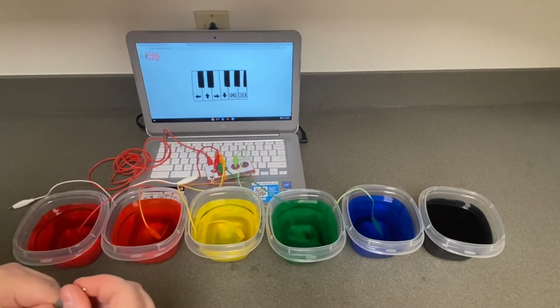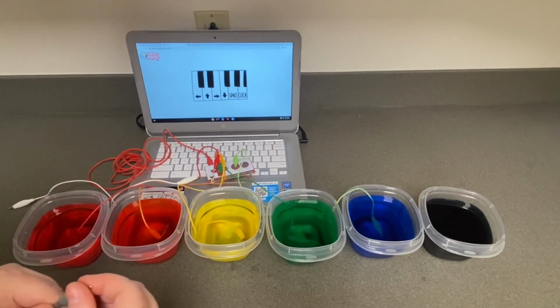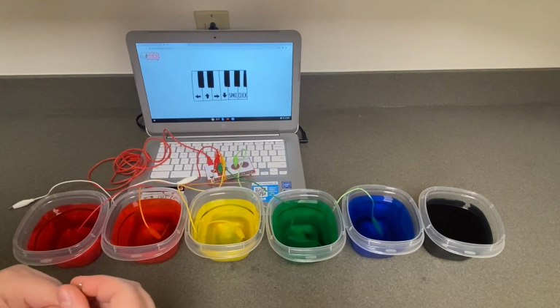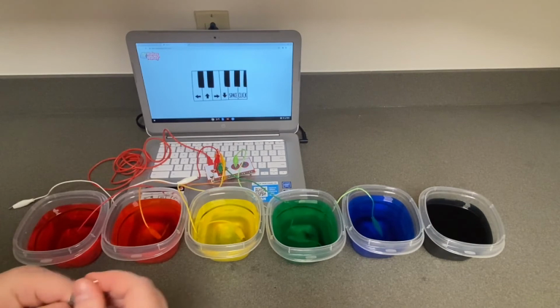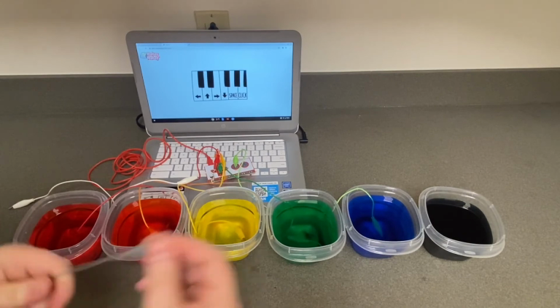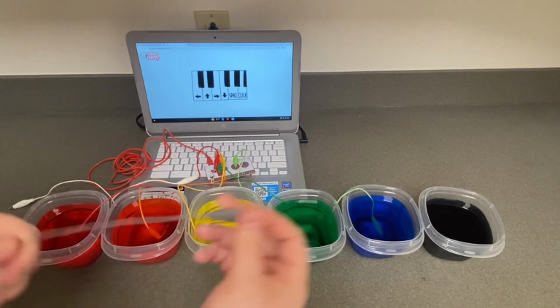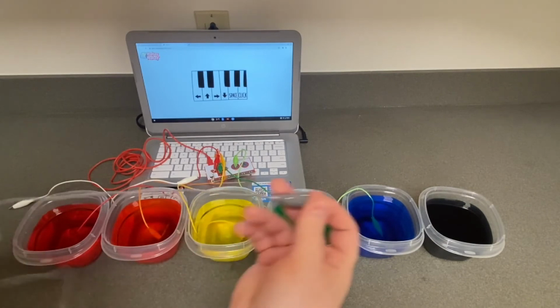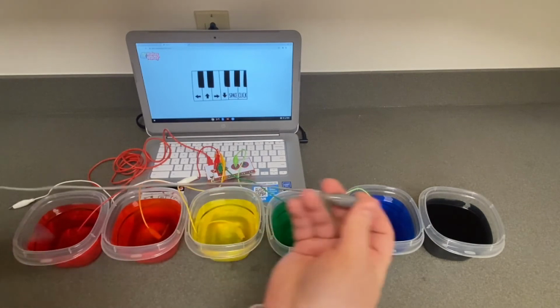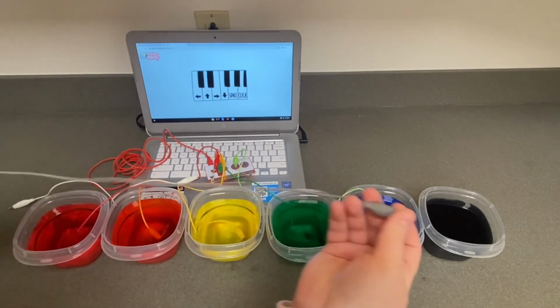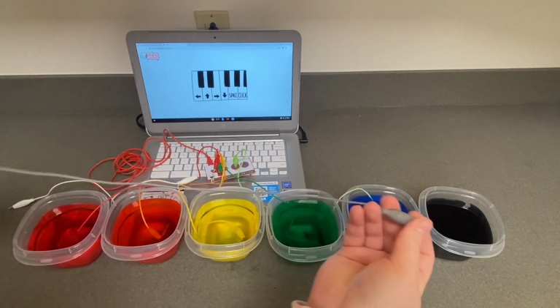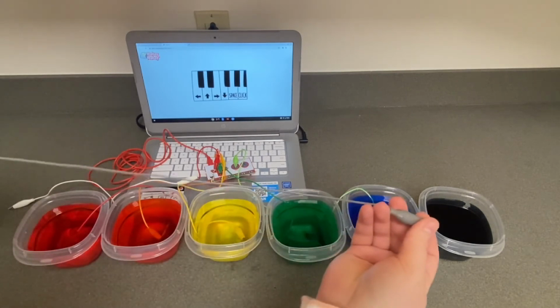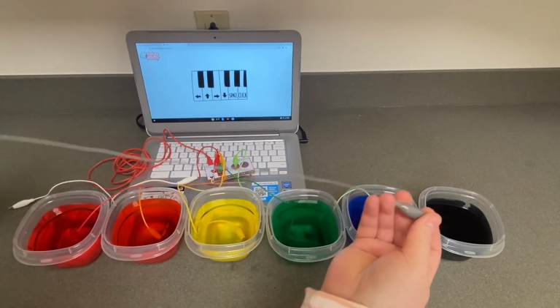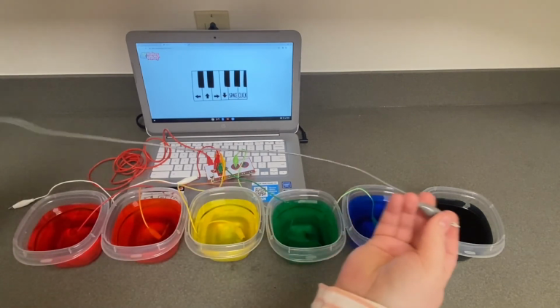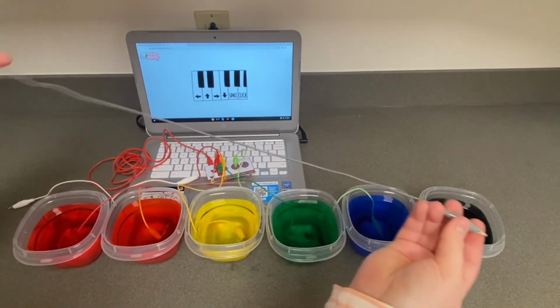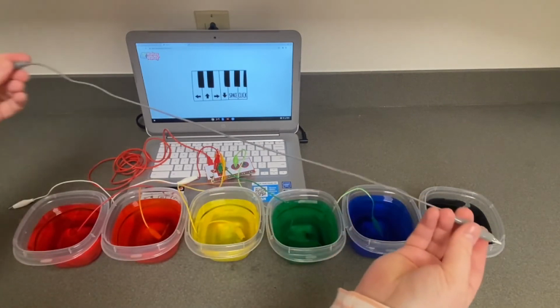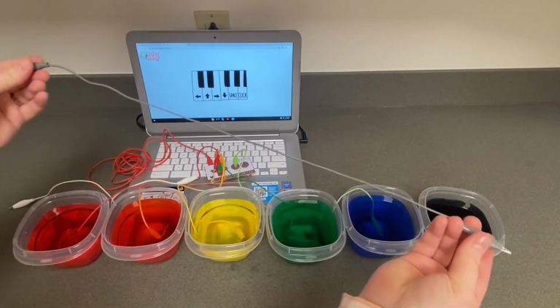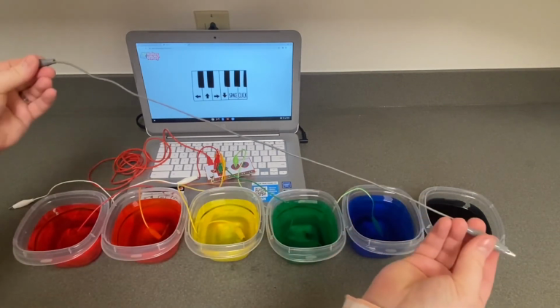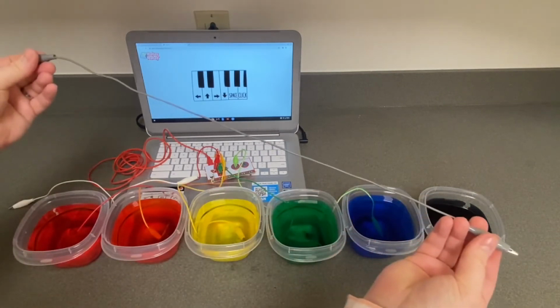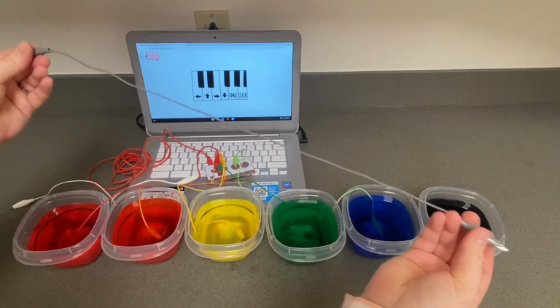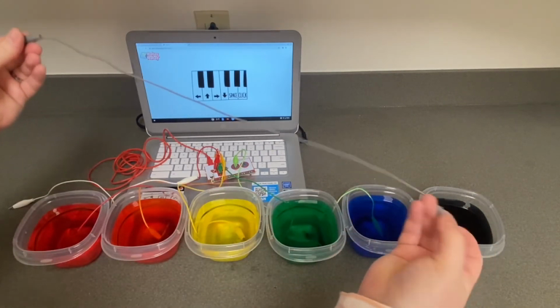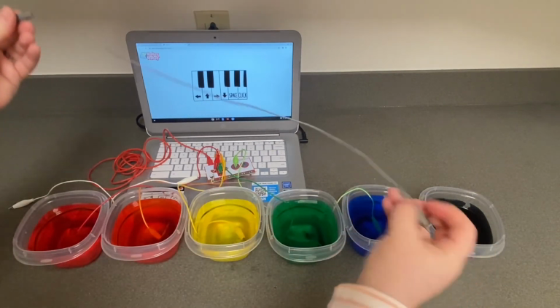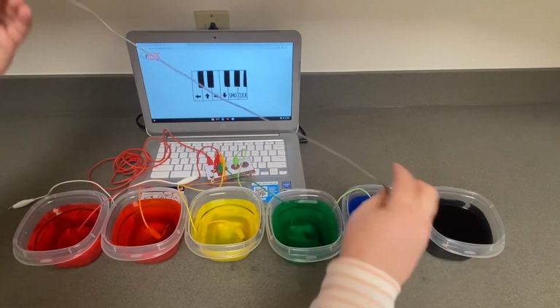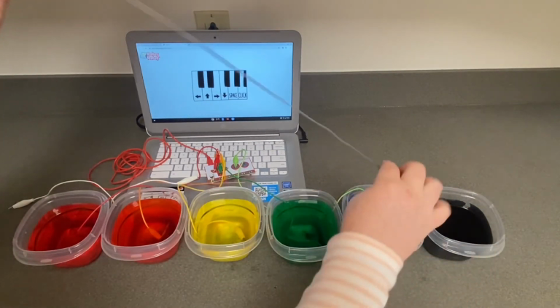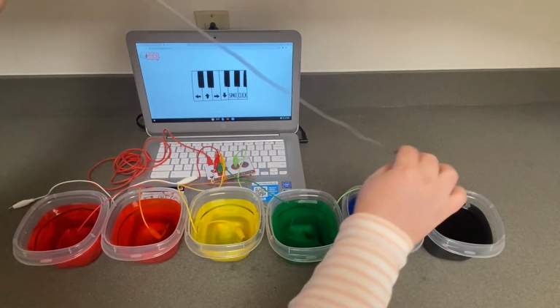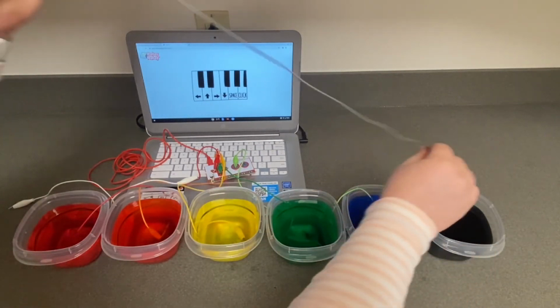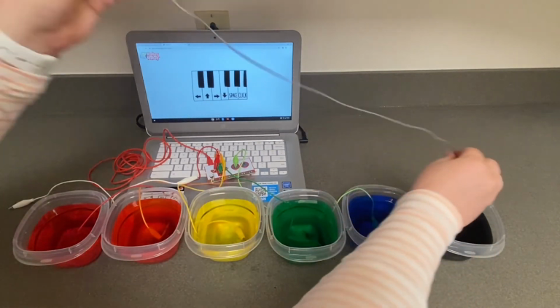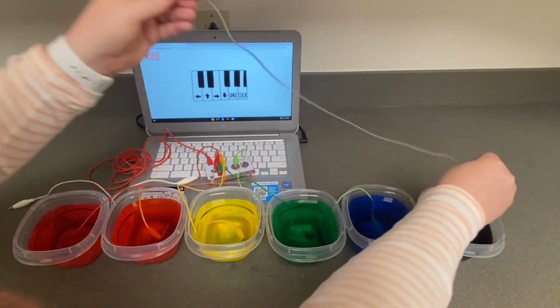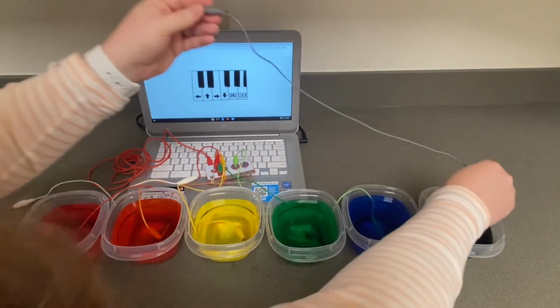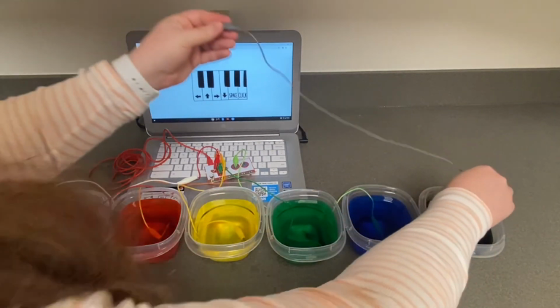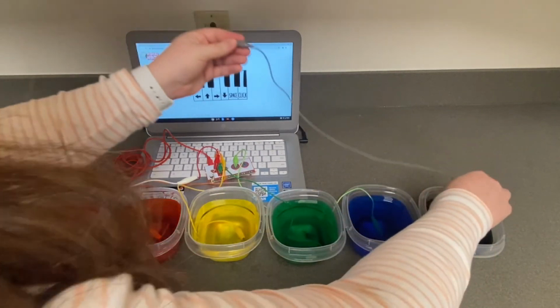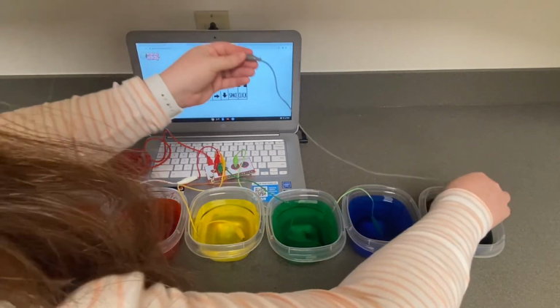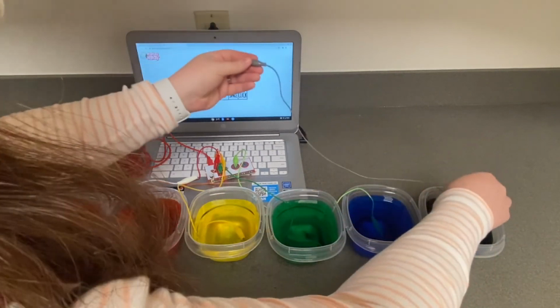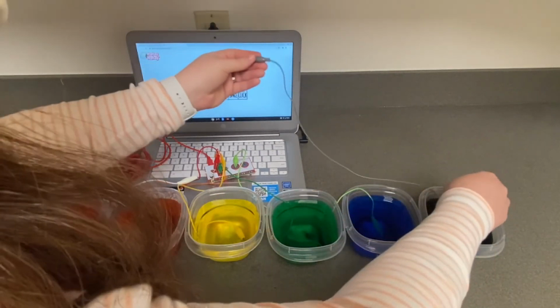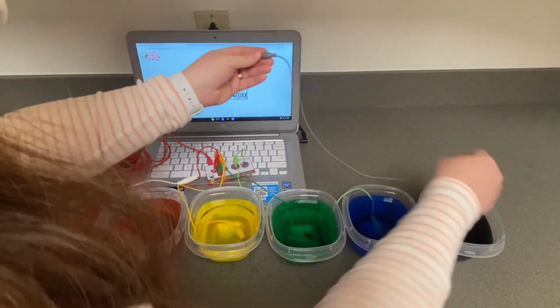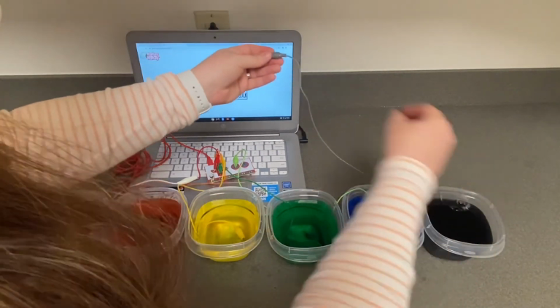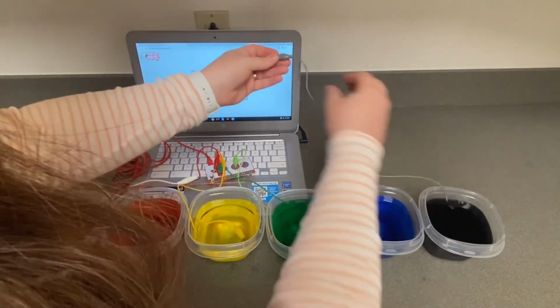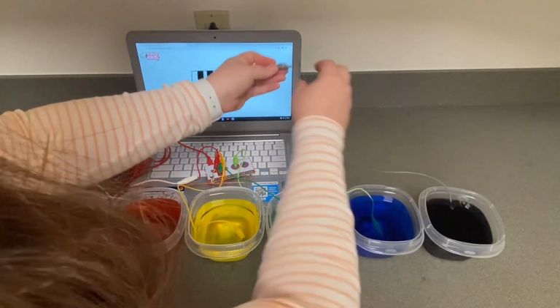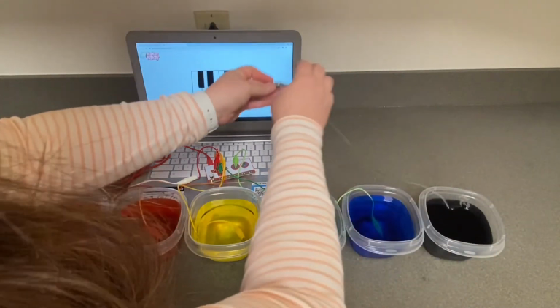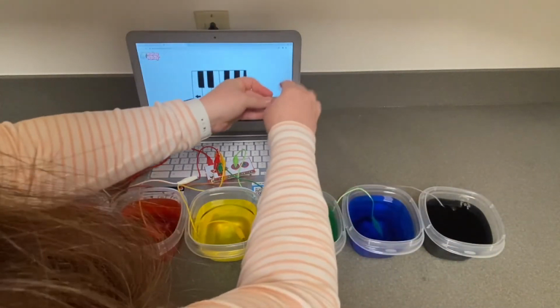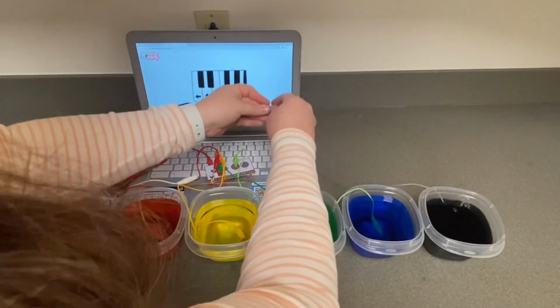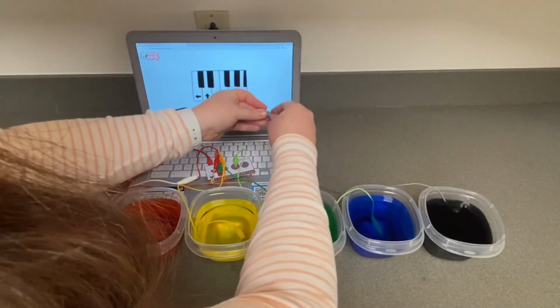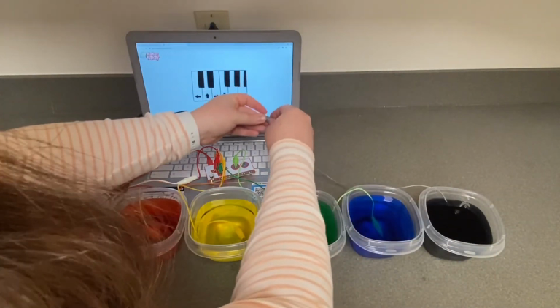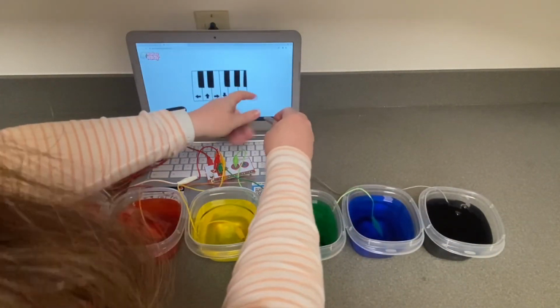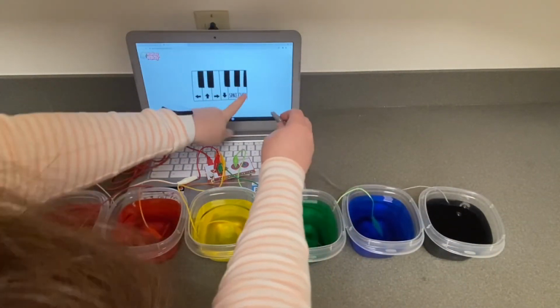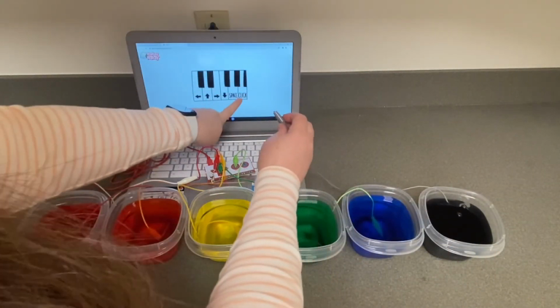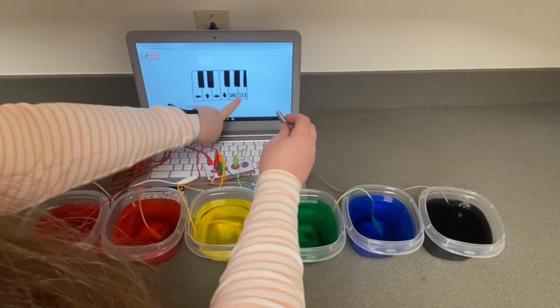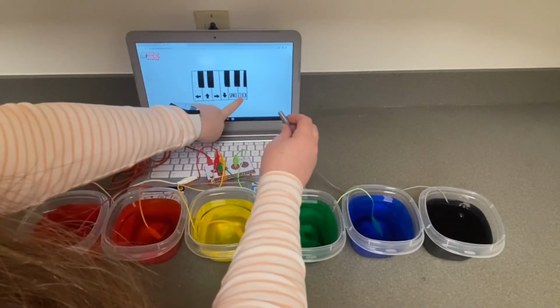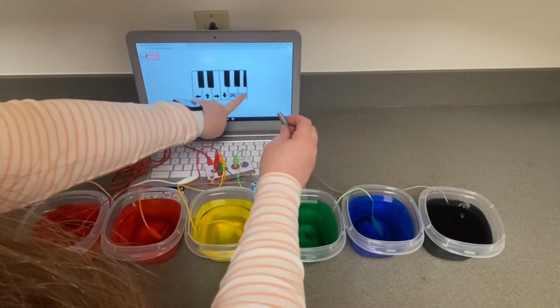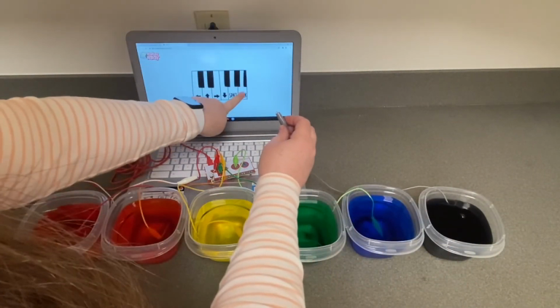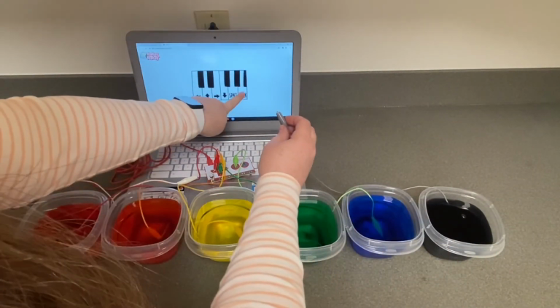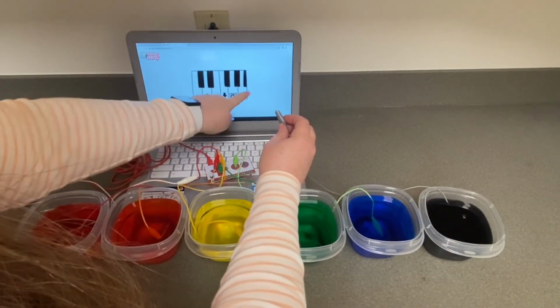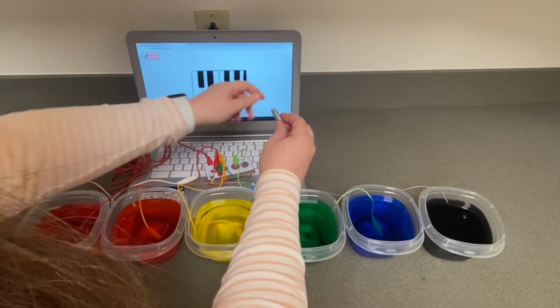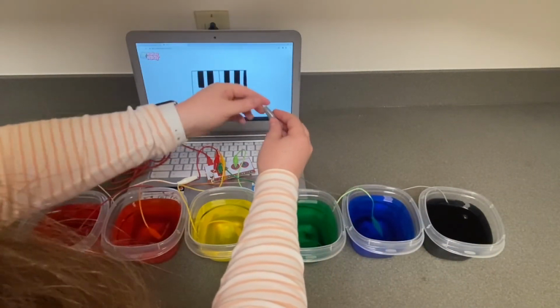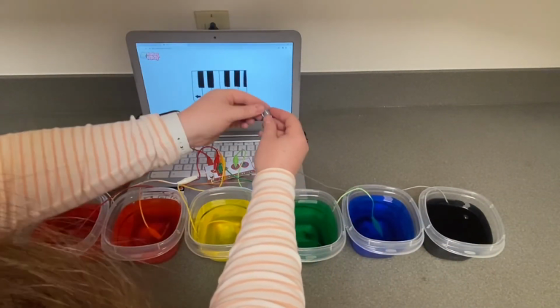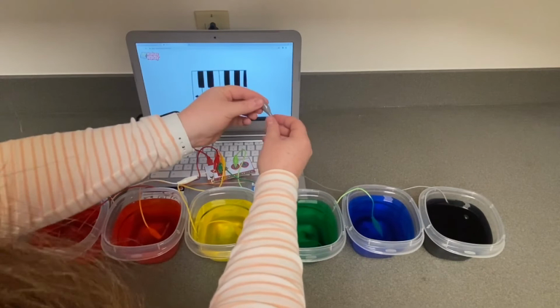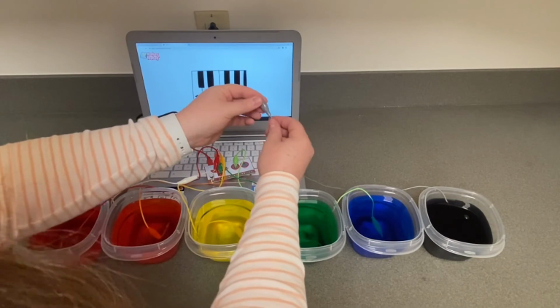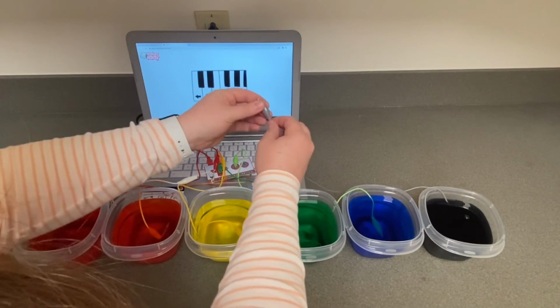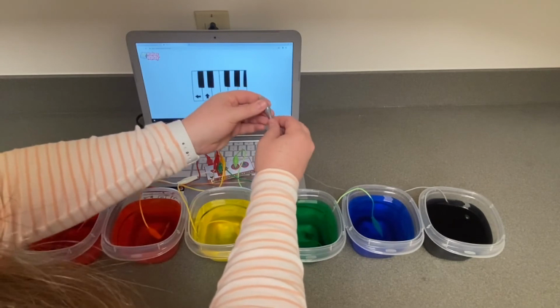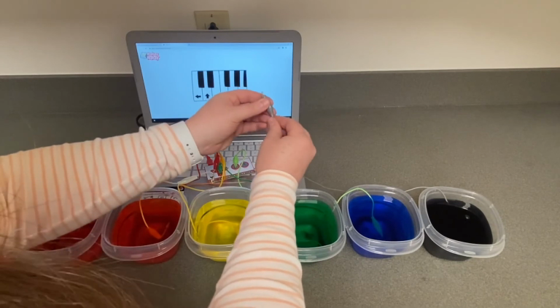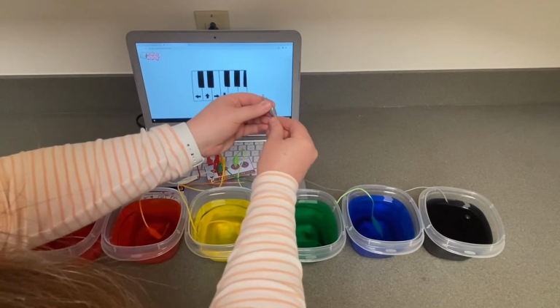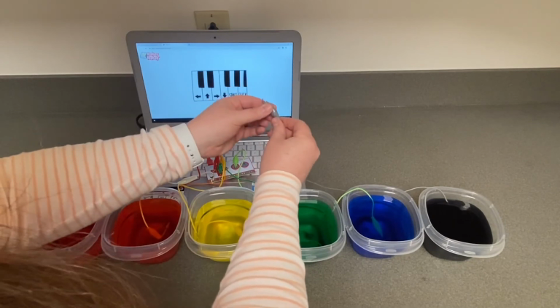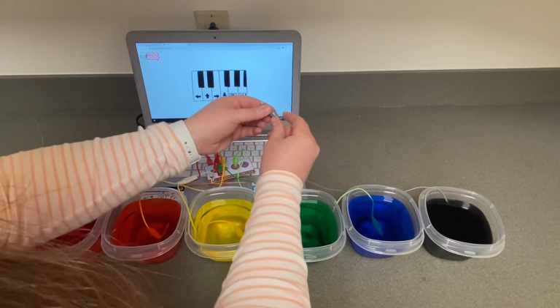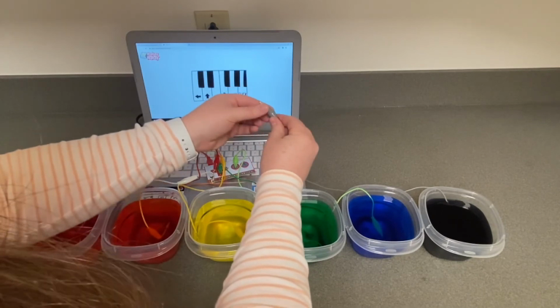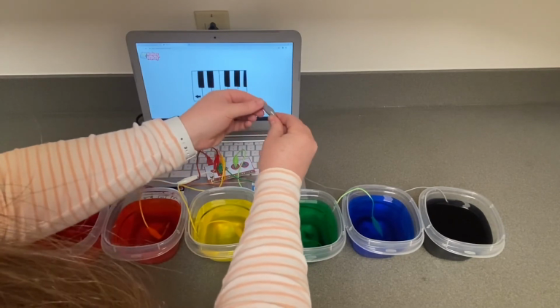And finally, your last alligator clip will connect to the right circle button on your MakeyMakey board that says Click.